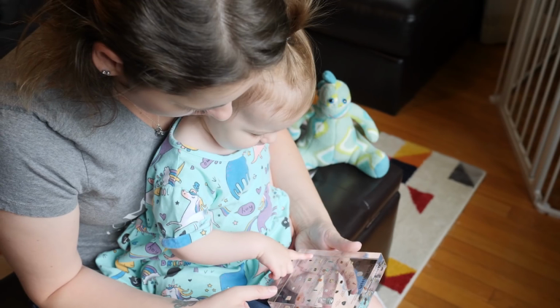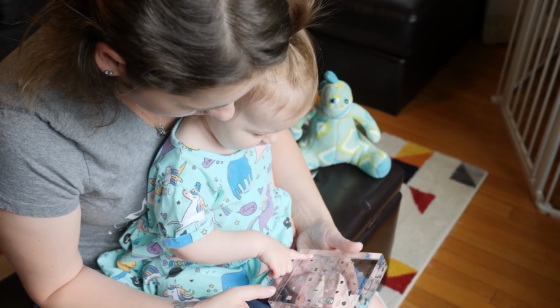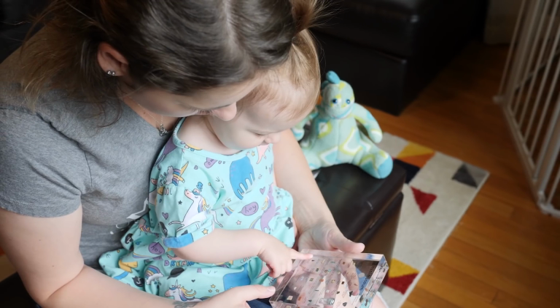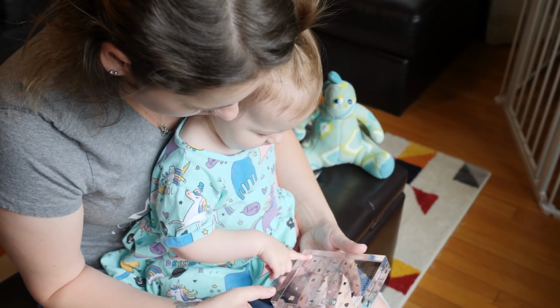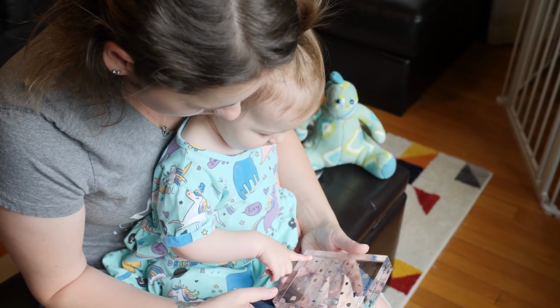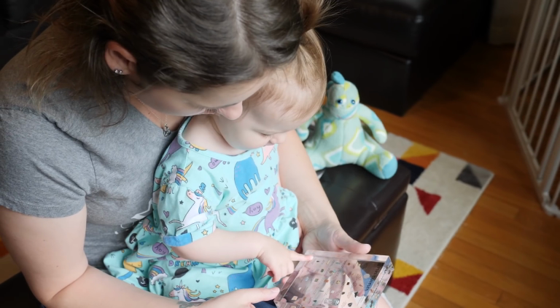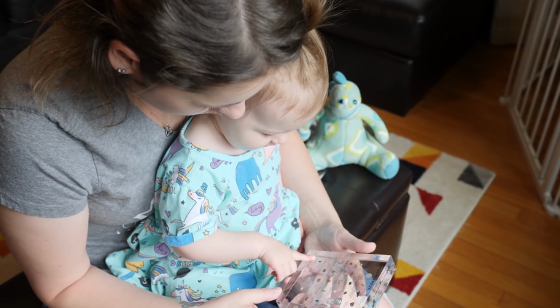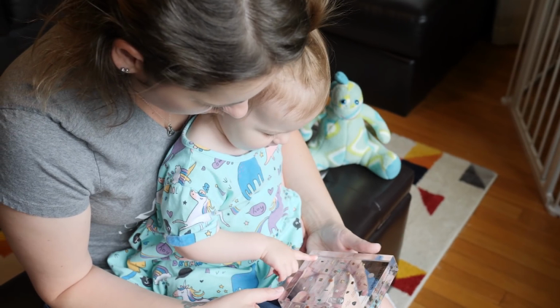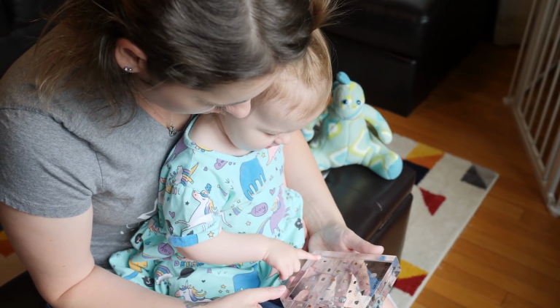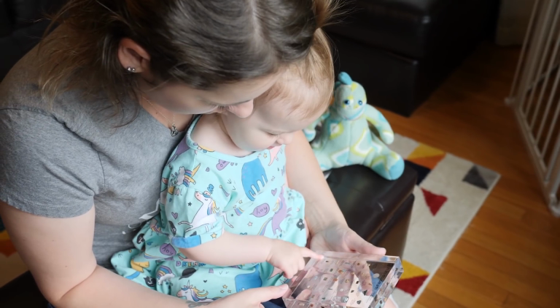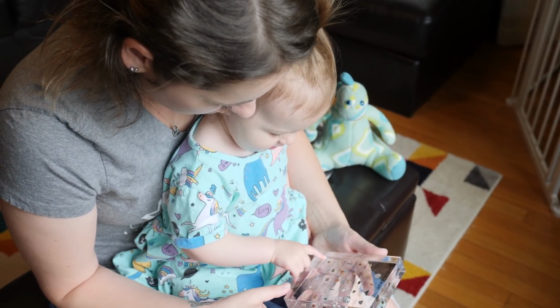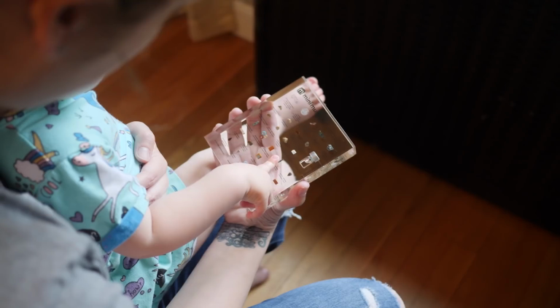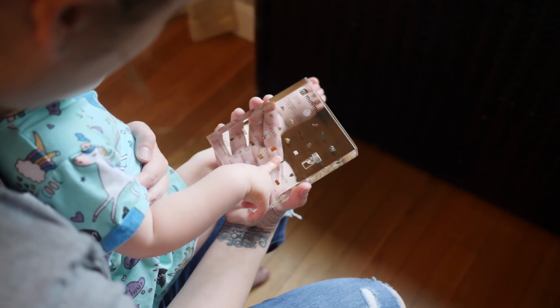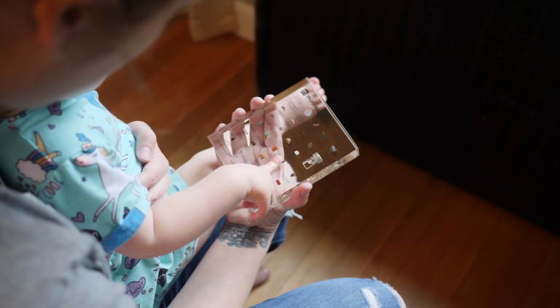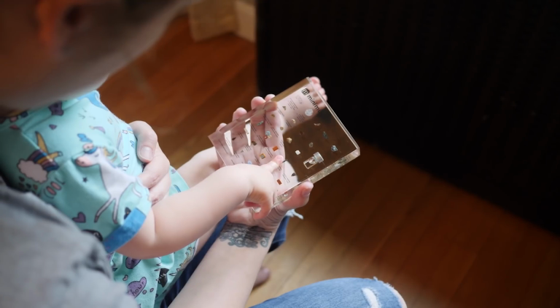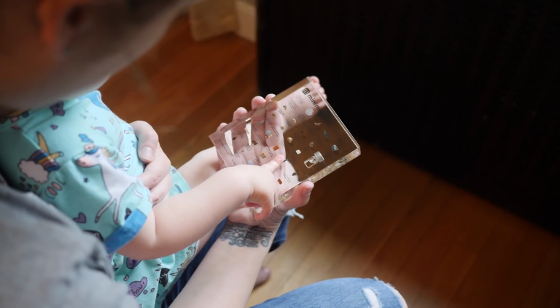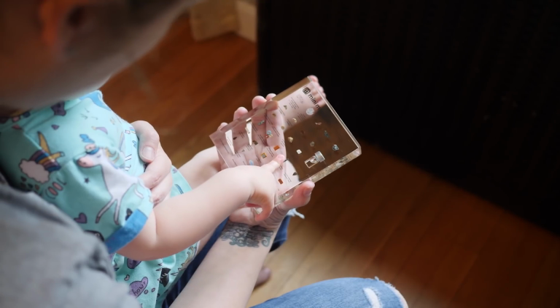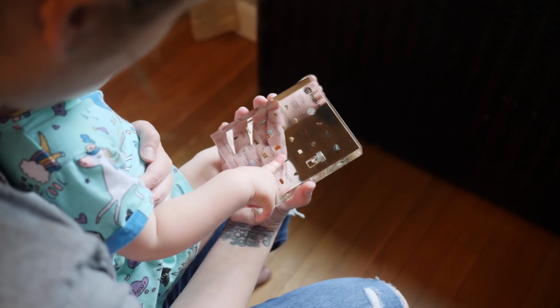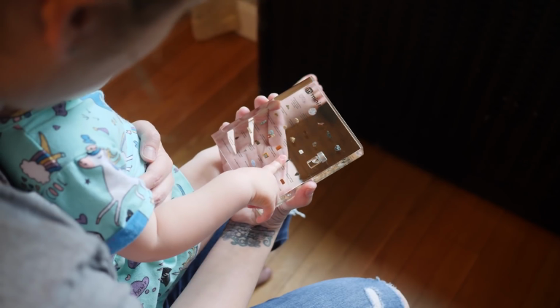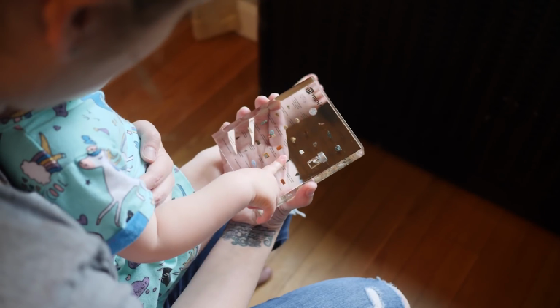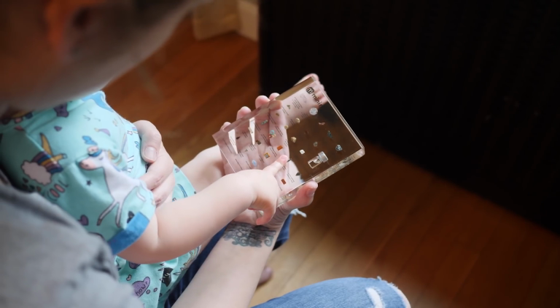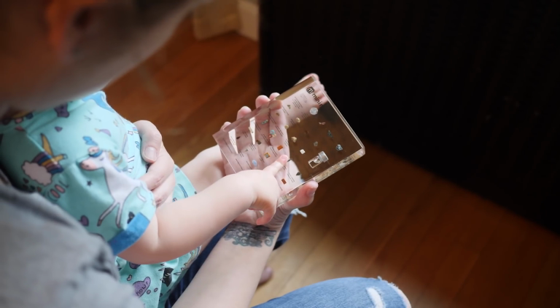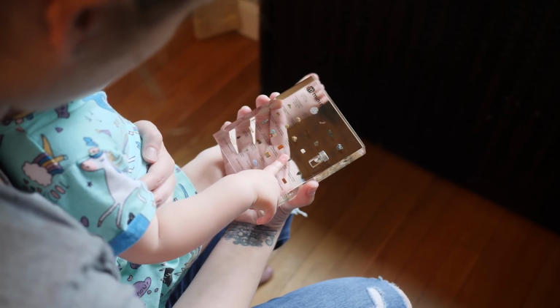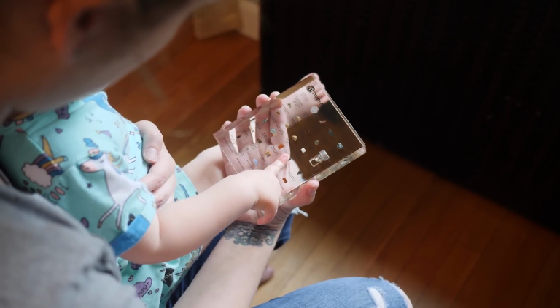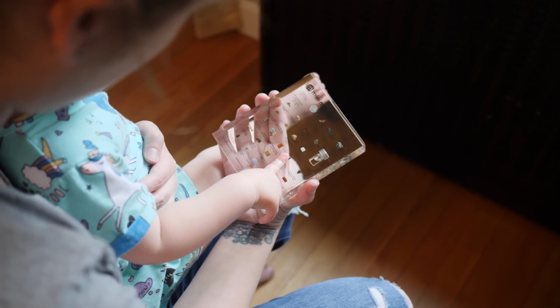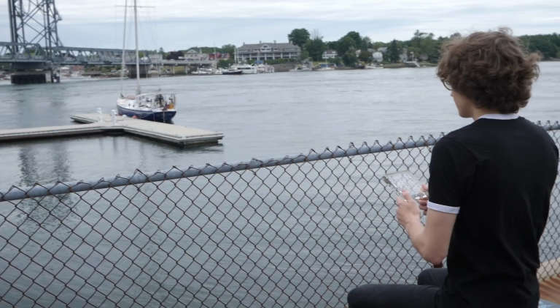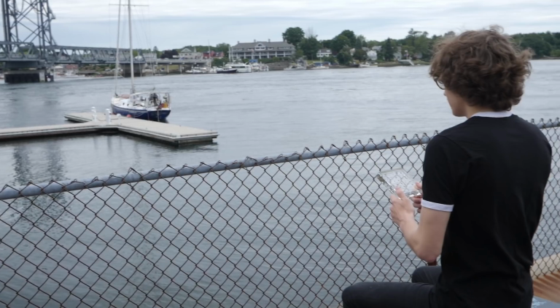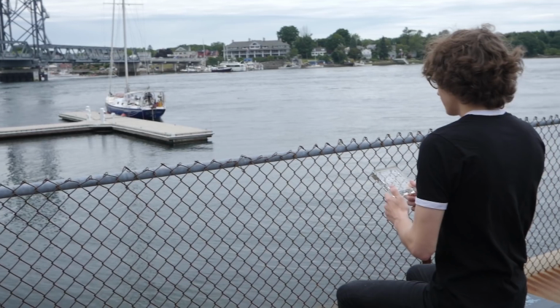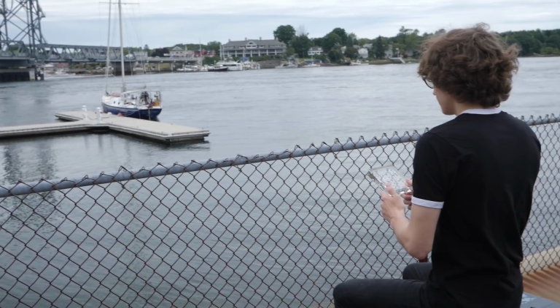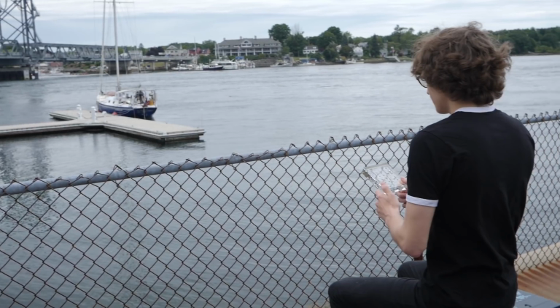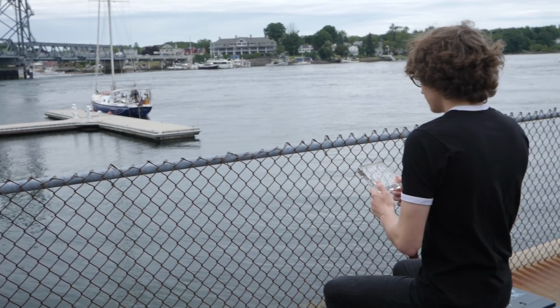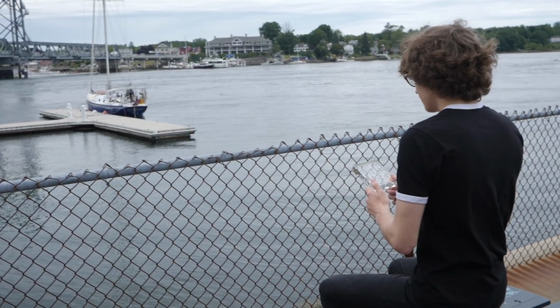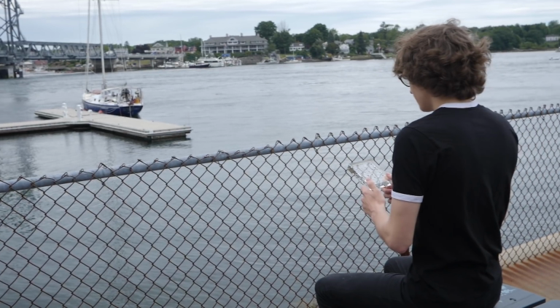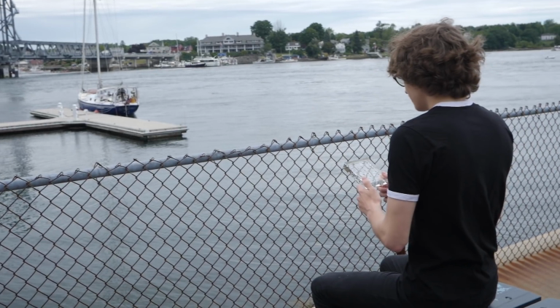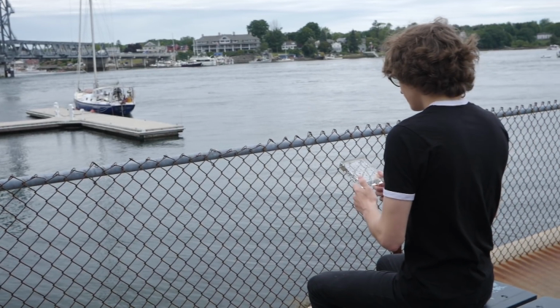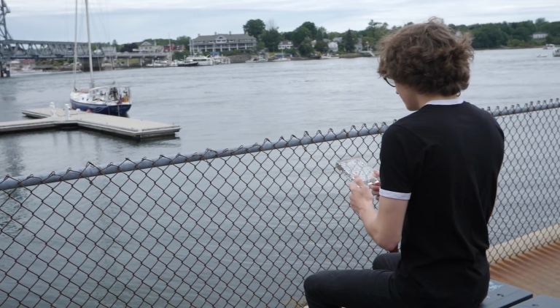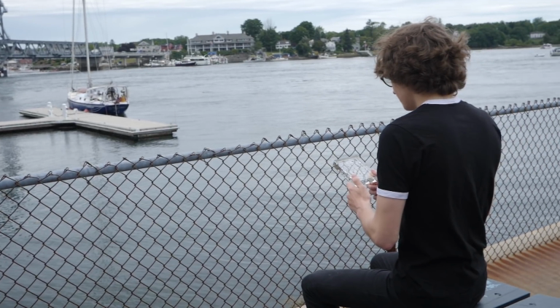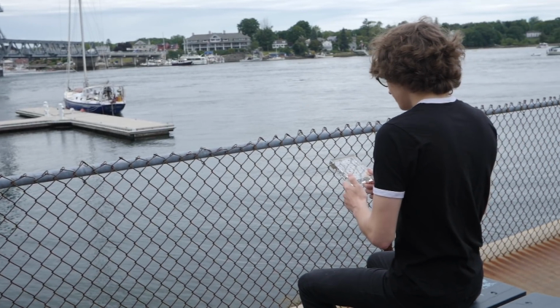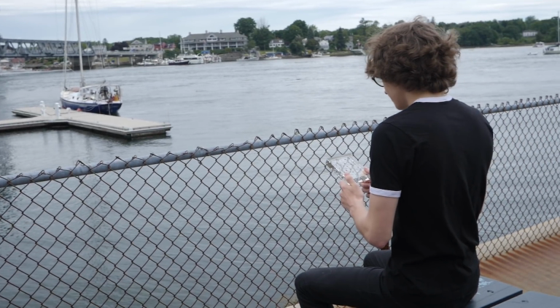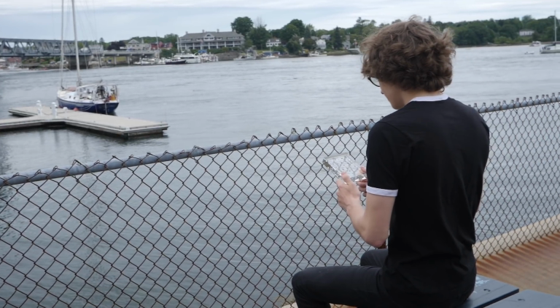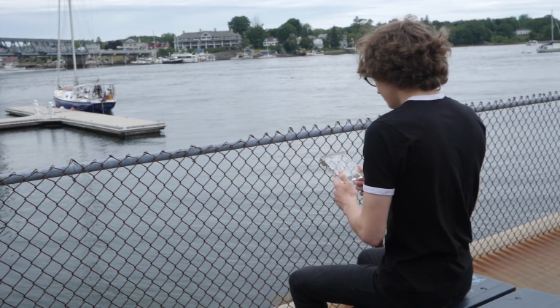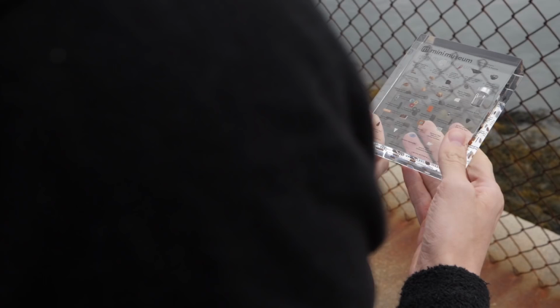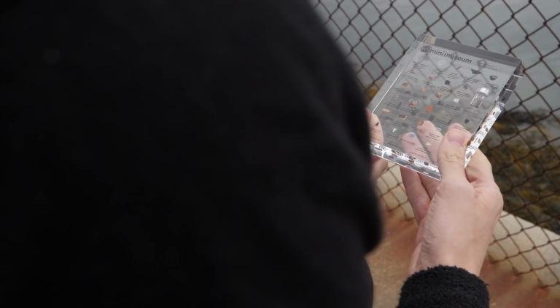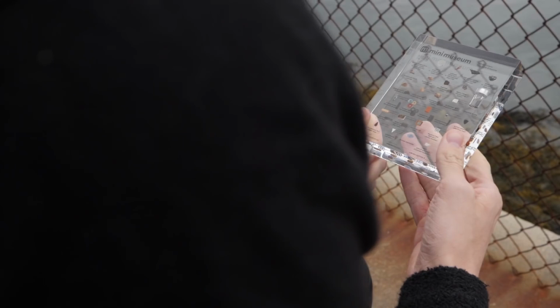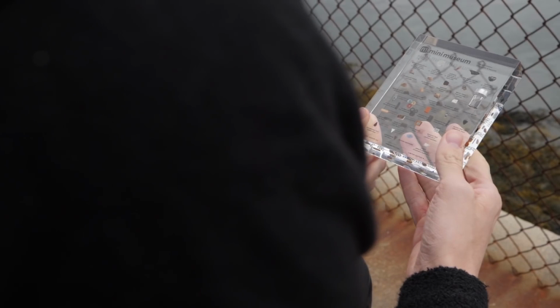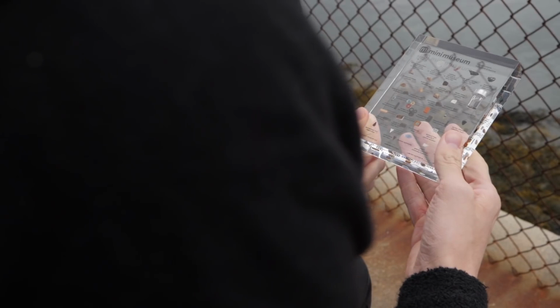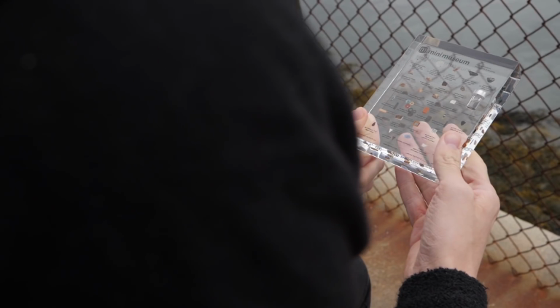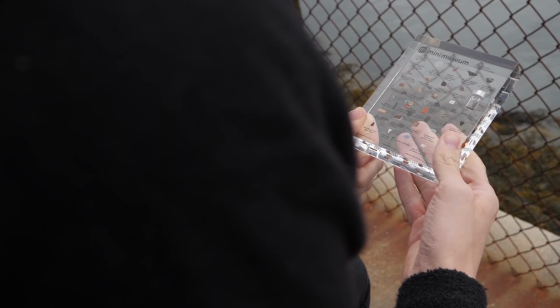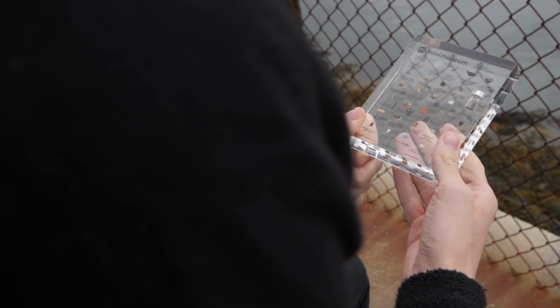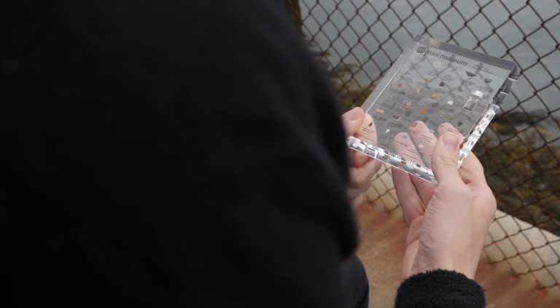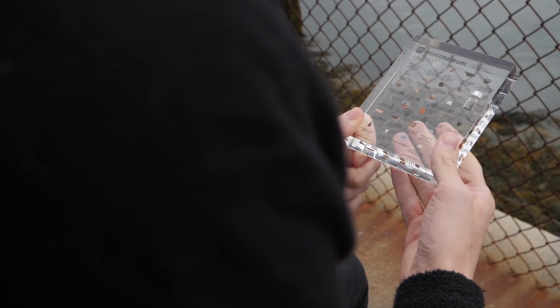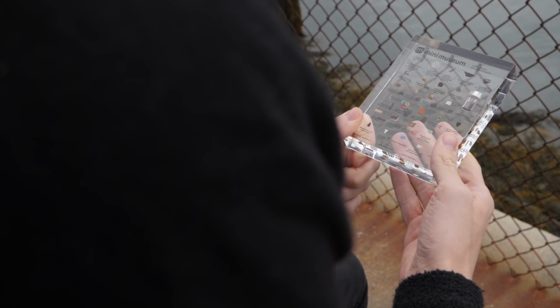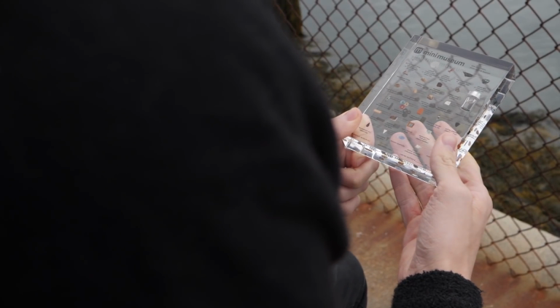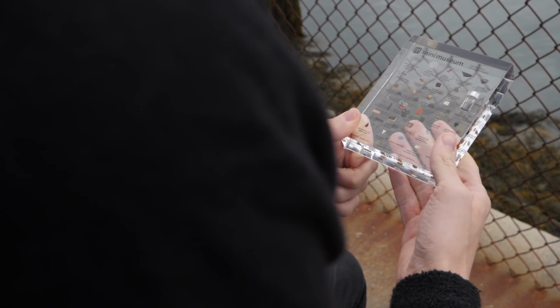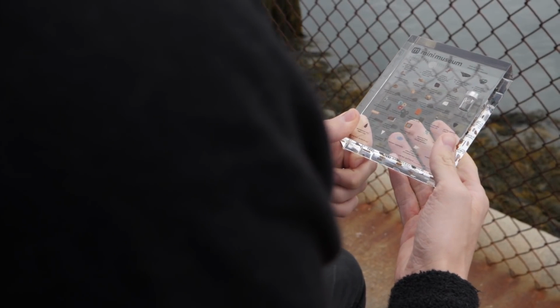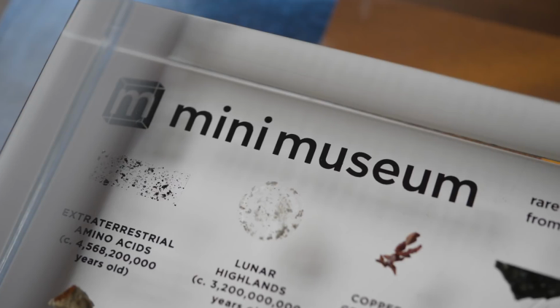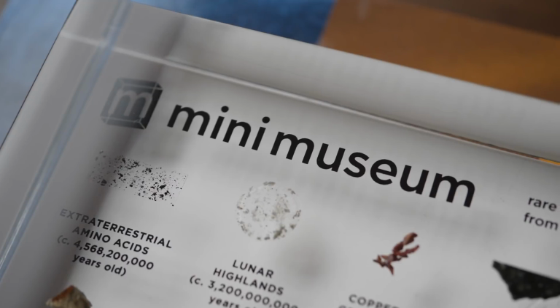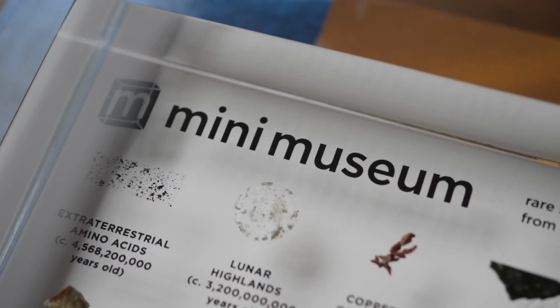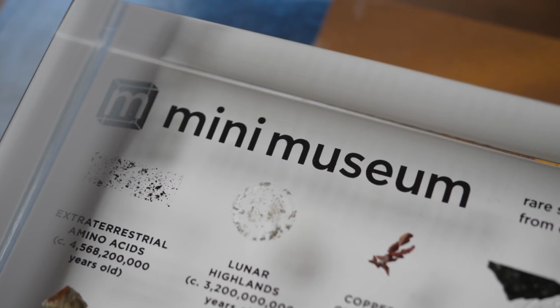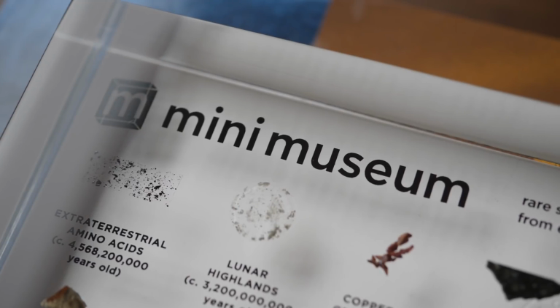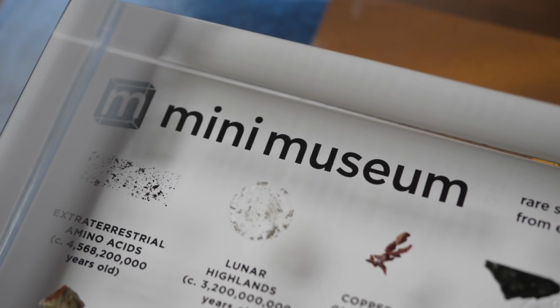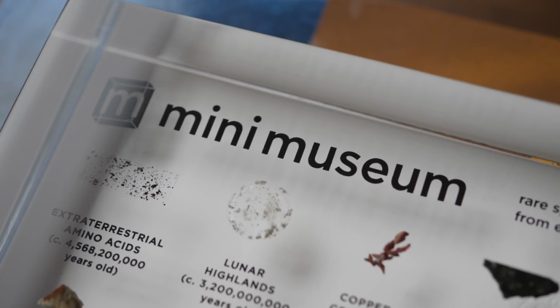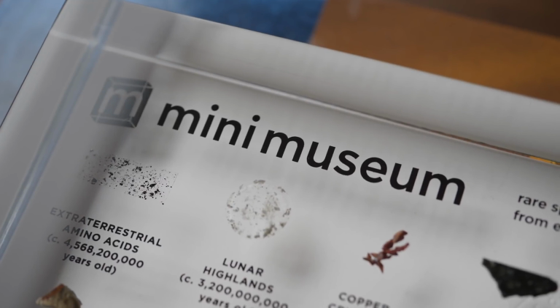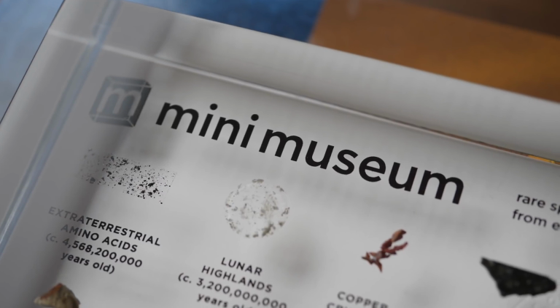Details about each specimen in the new collection appear on our Kickstarter page and our website at minimuseum.com.